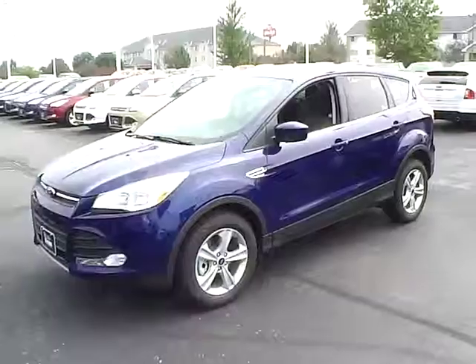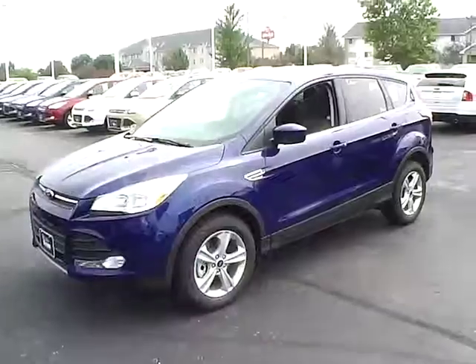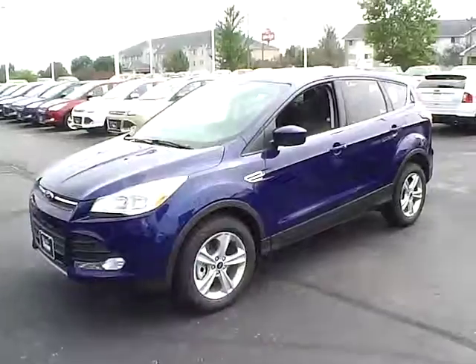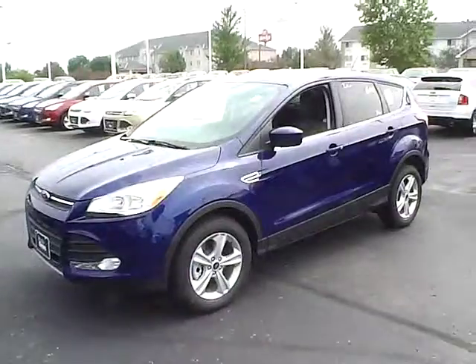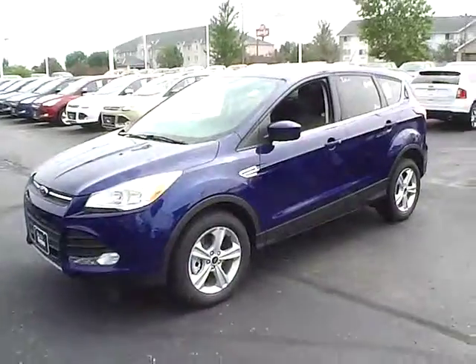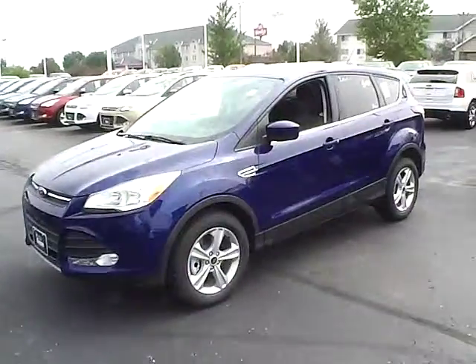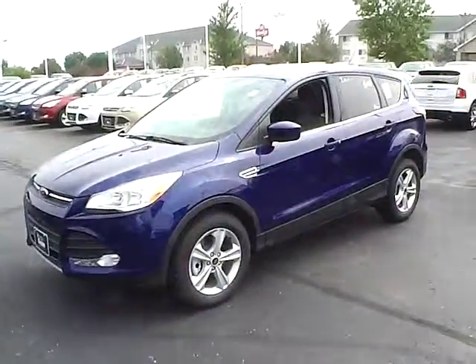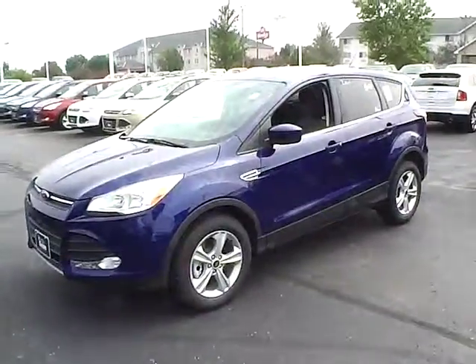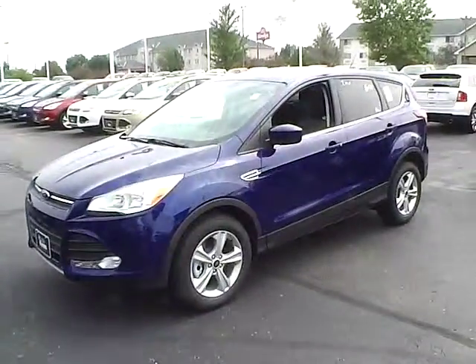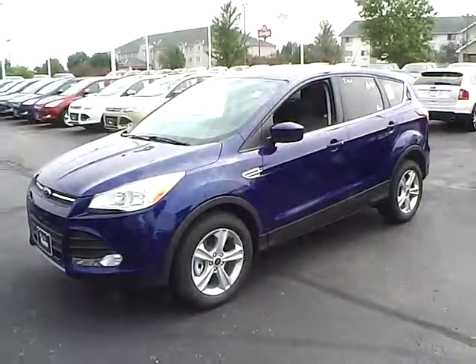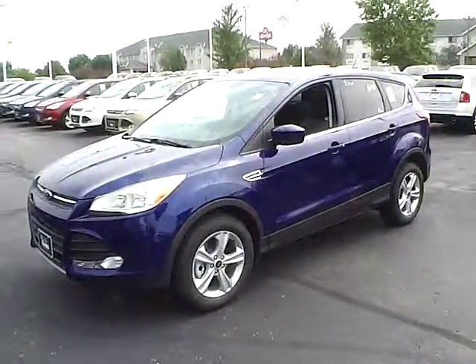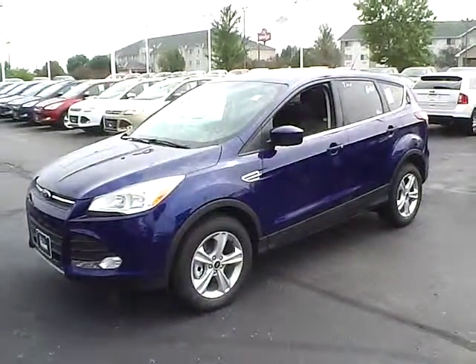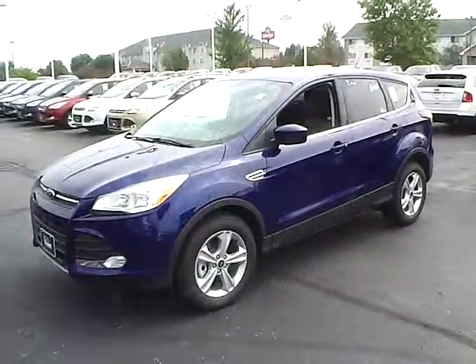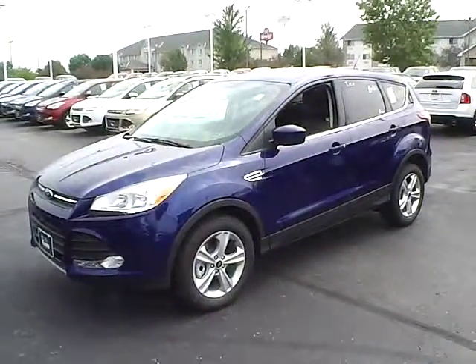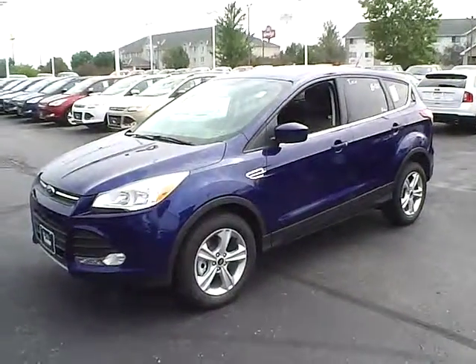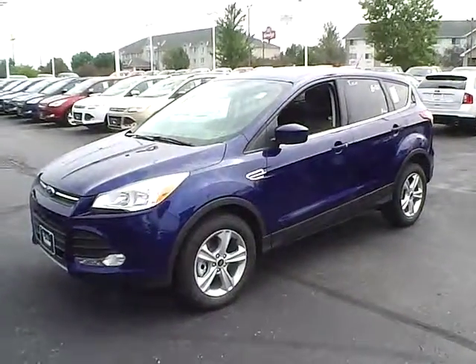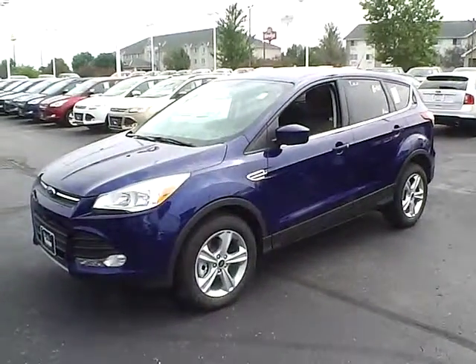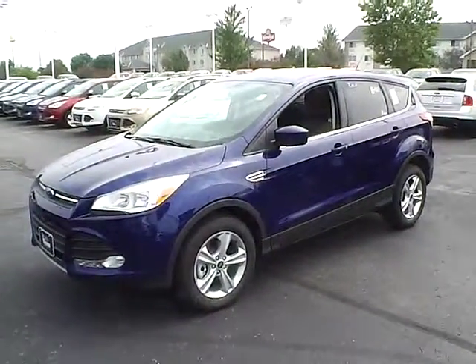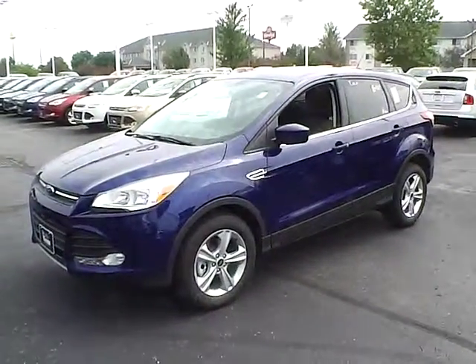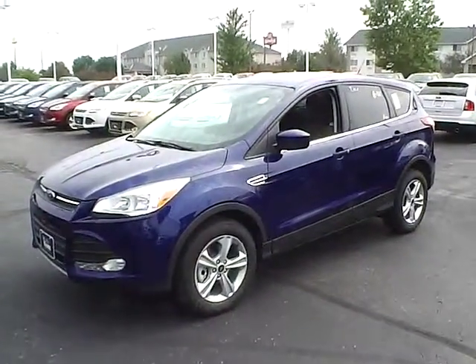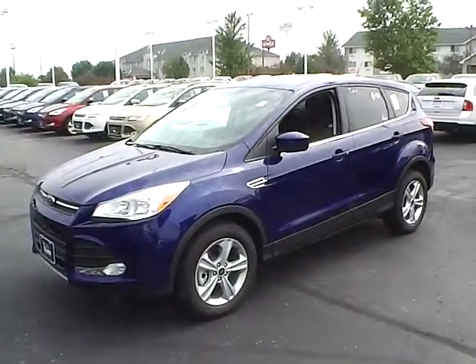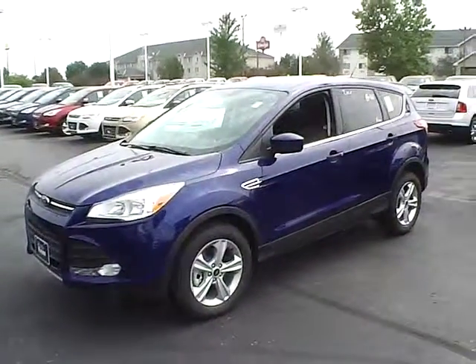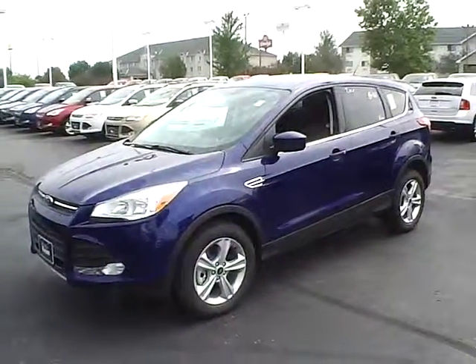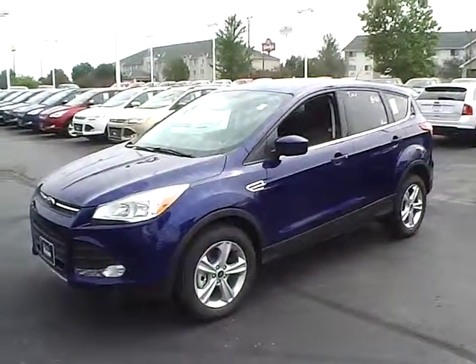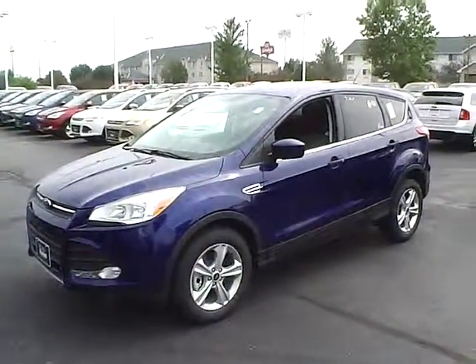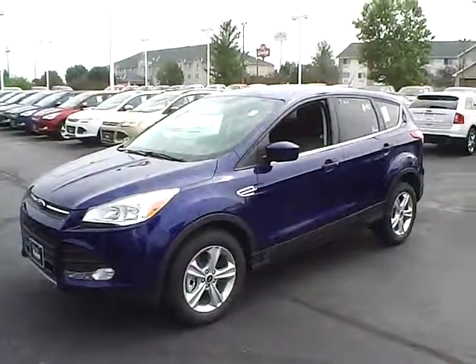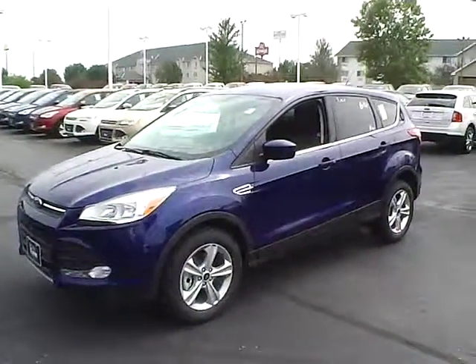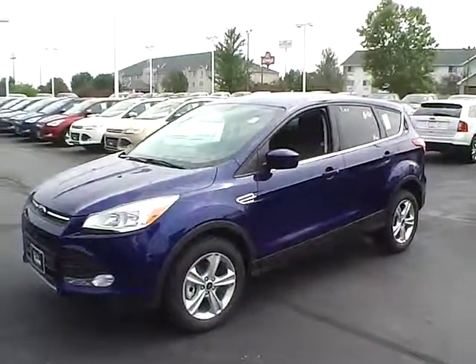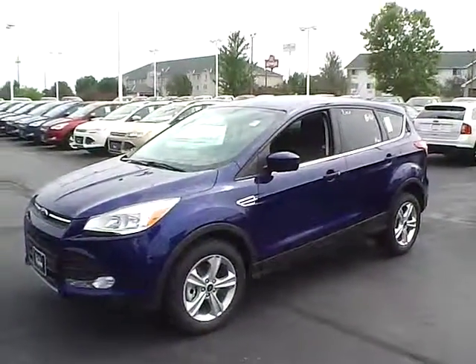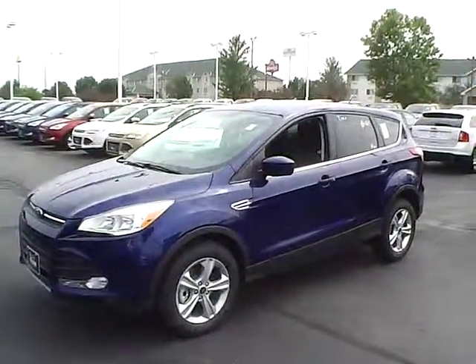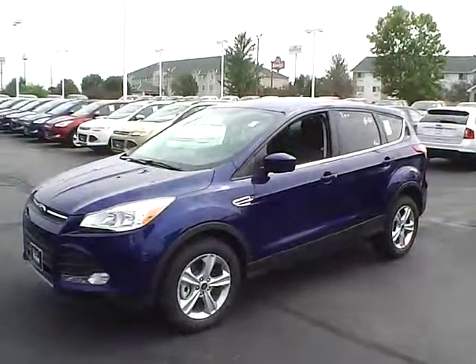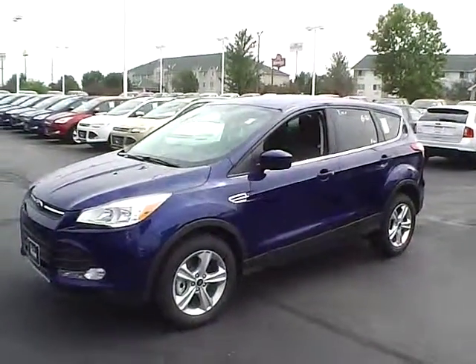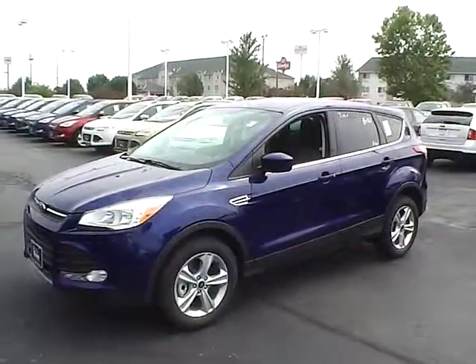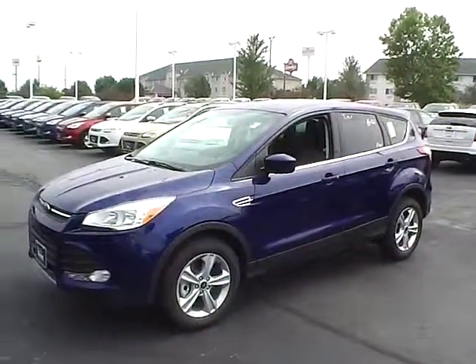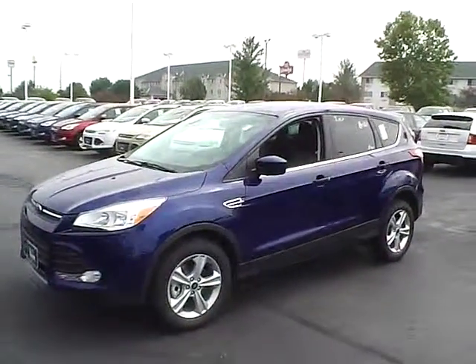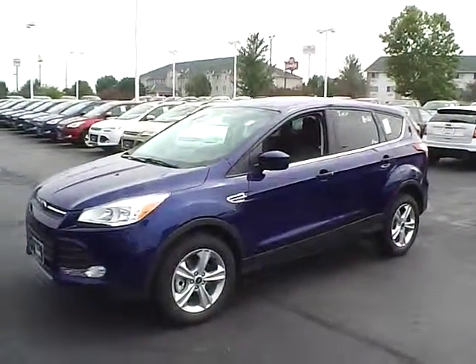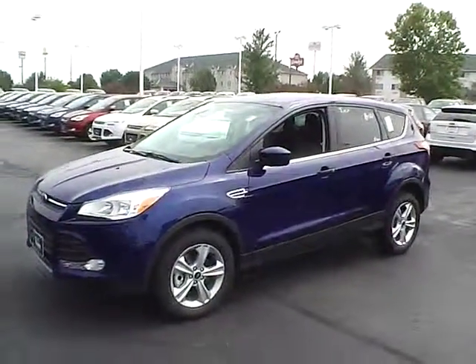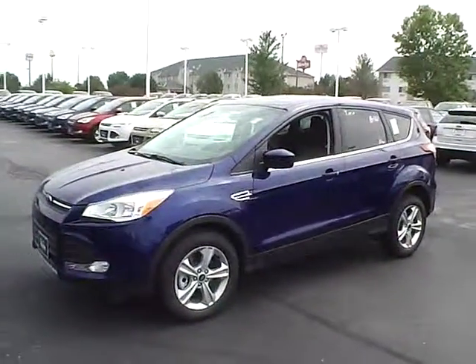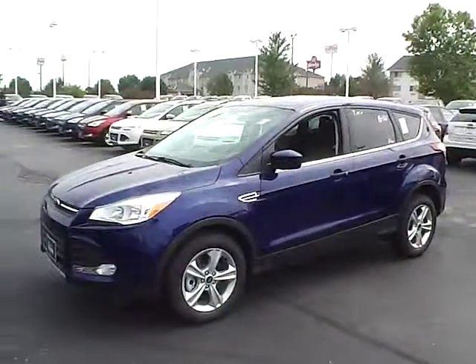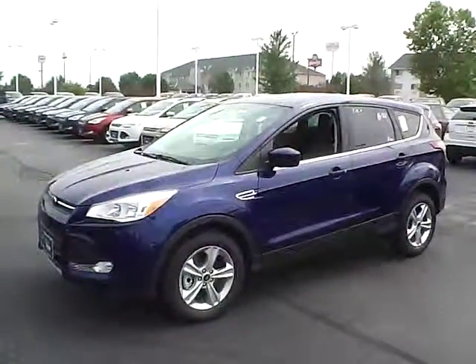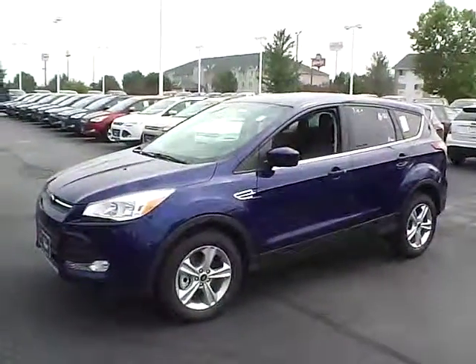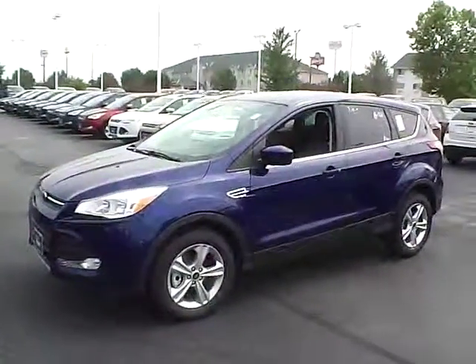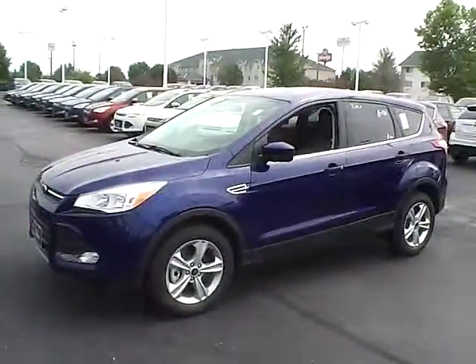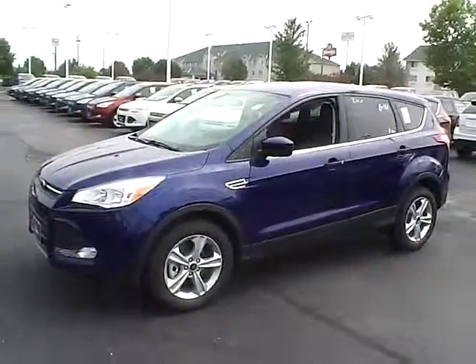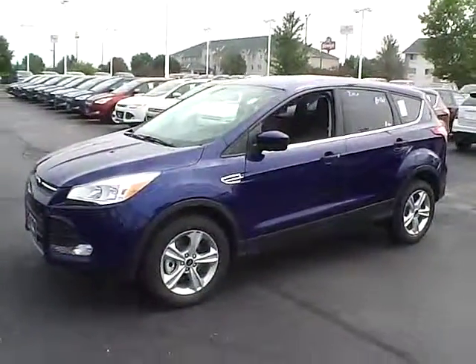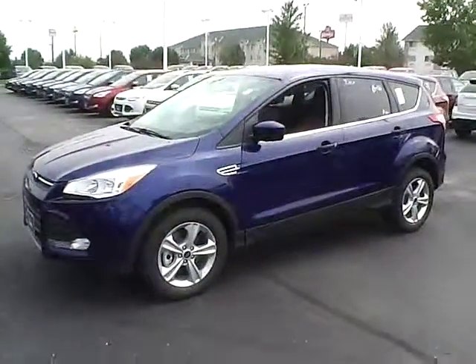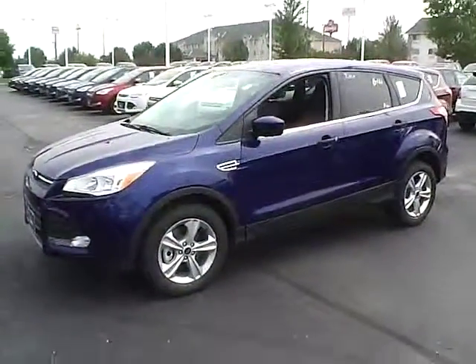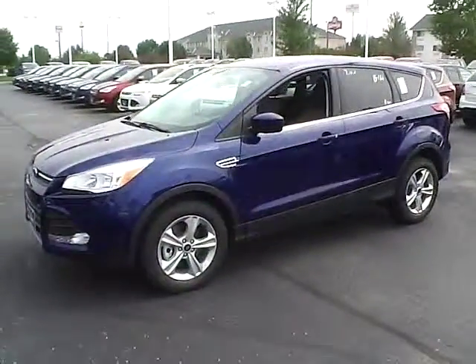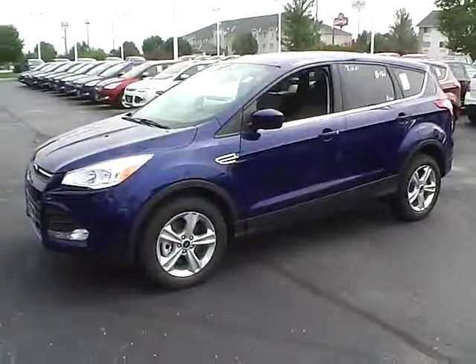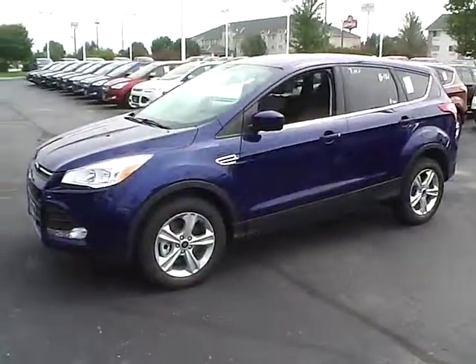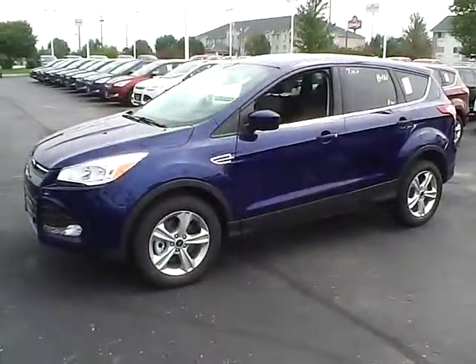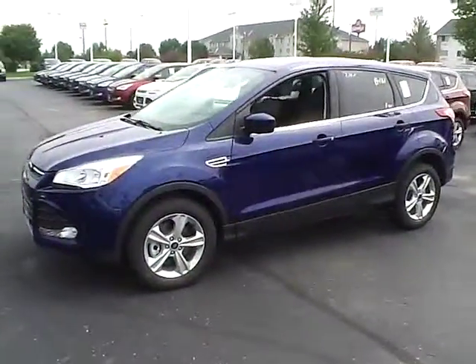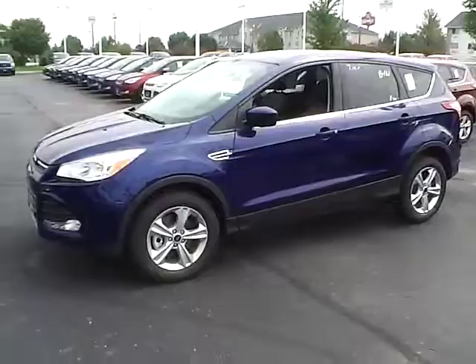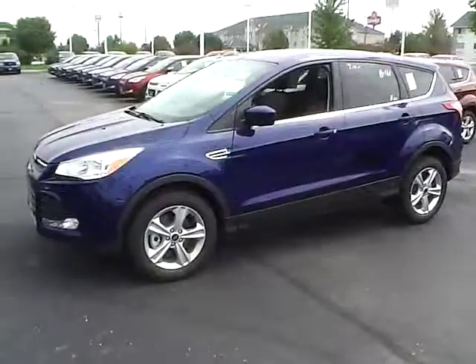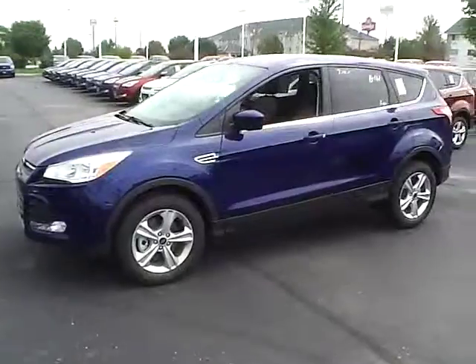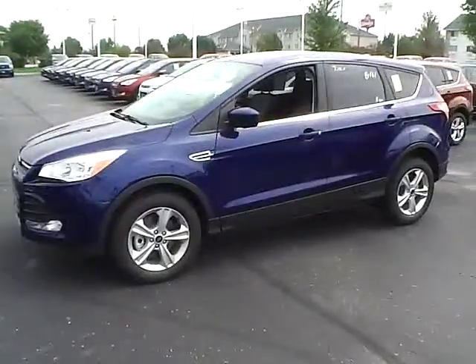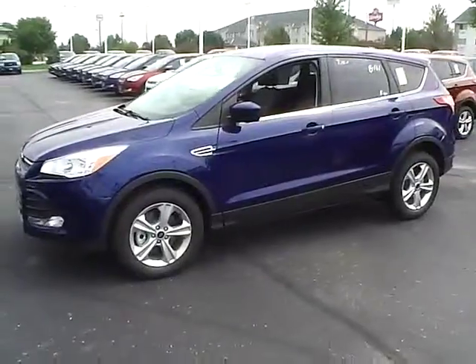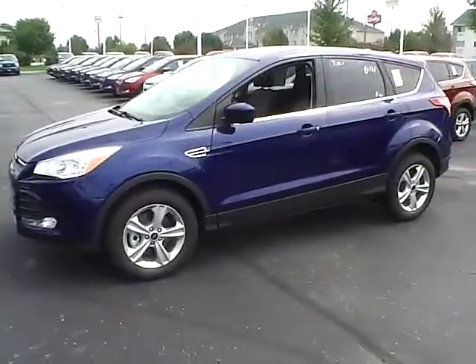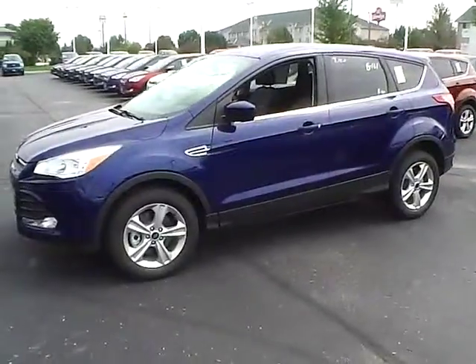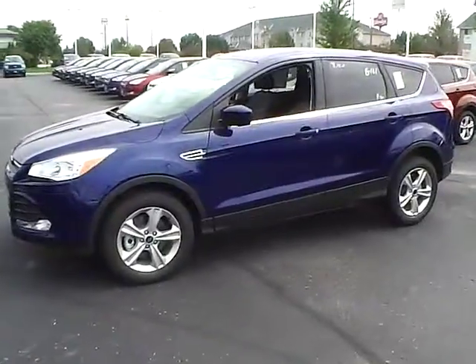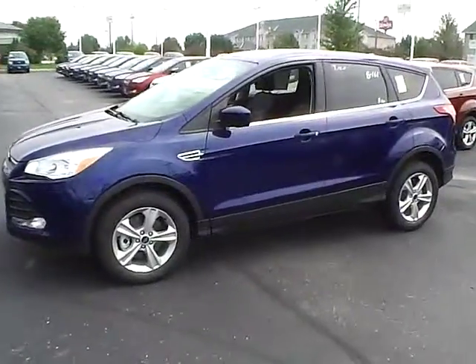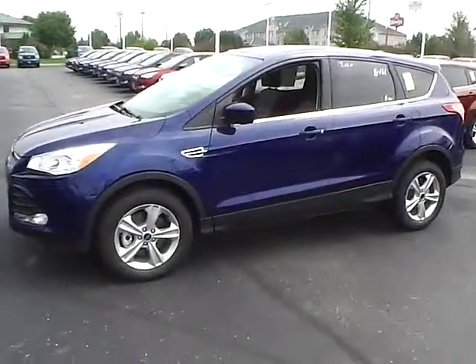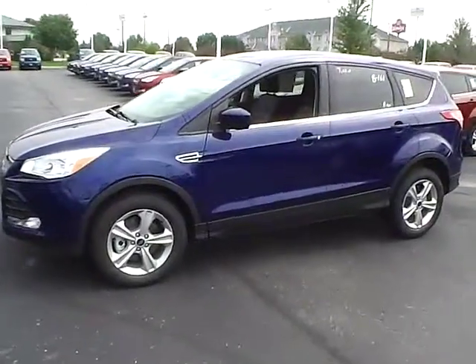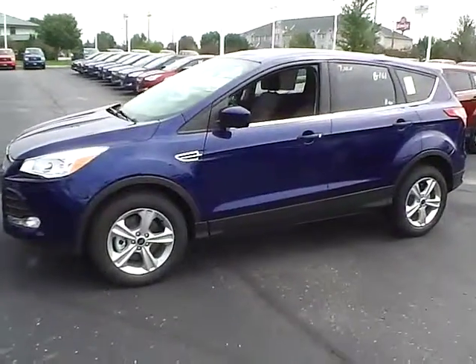Today's video is on a brand new 2014 Ford Escape SE in Deep Impact Blue with a charcoal black interior.